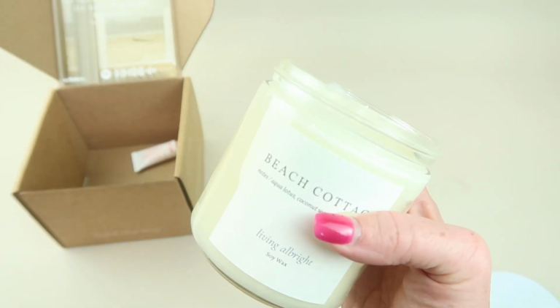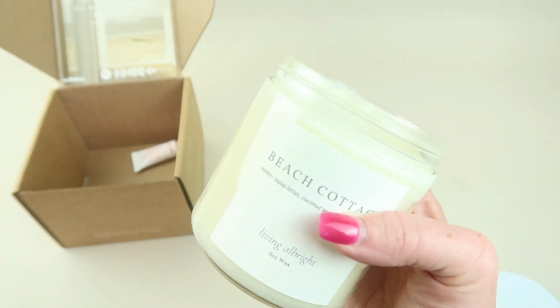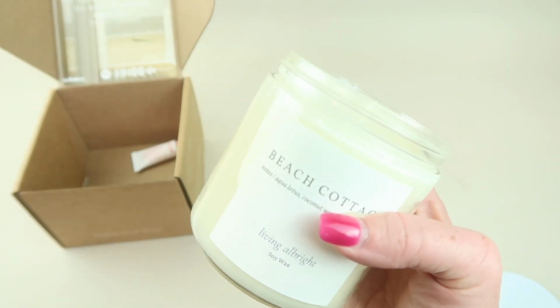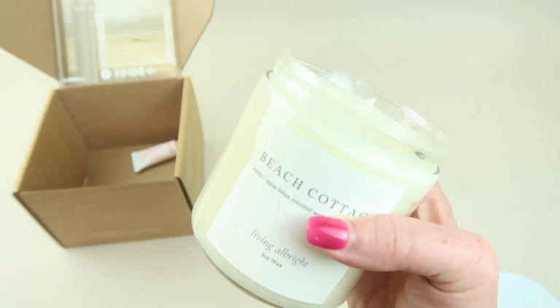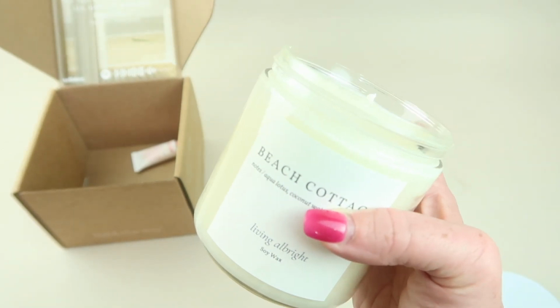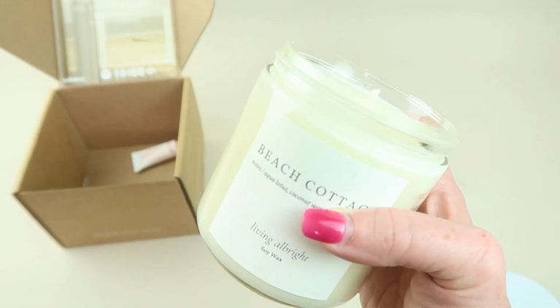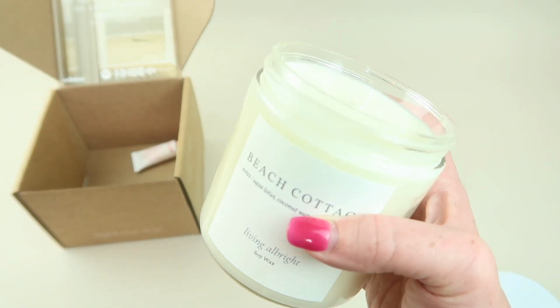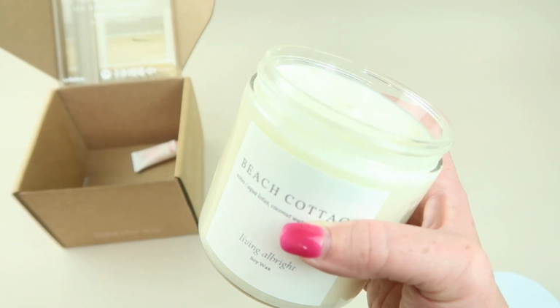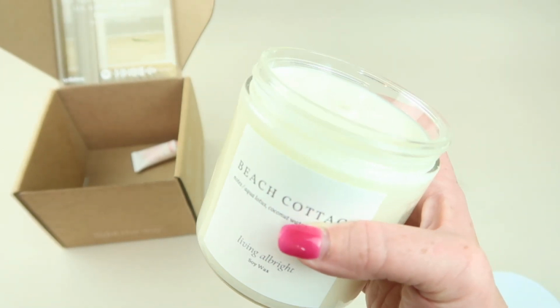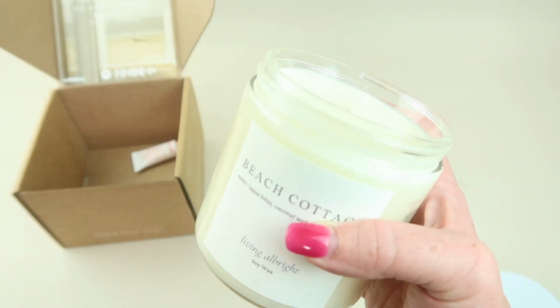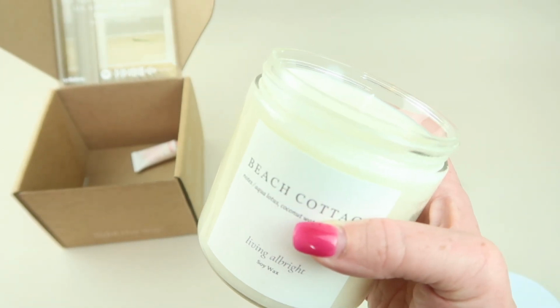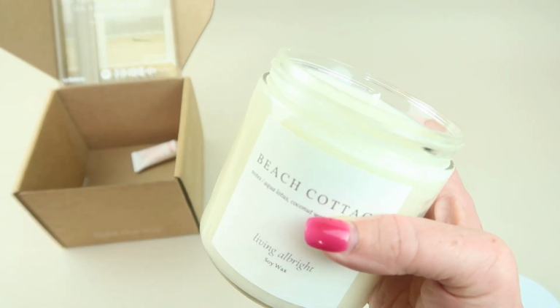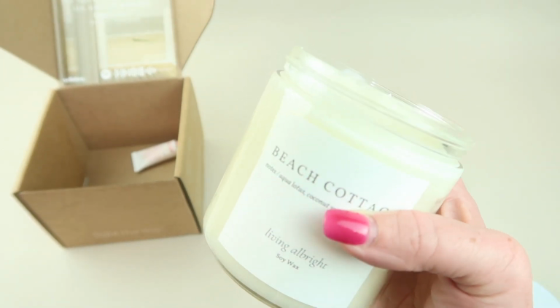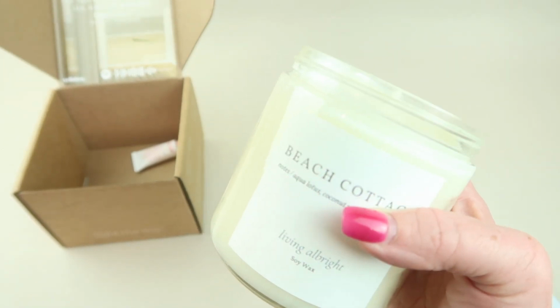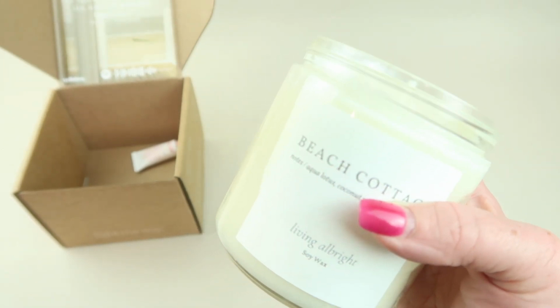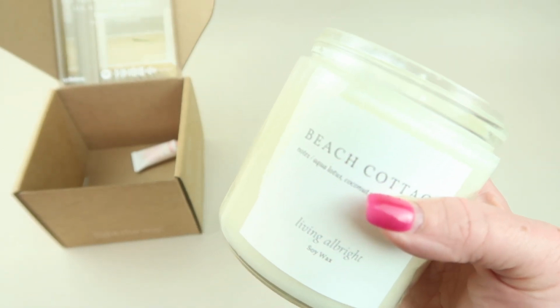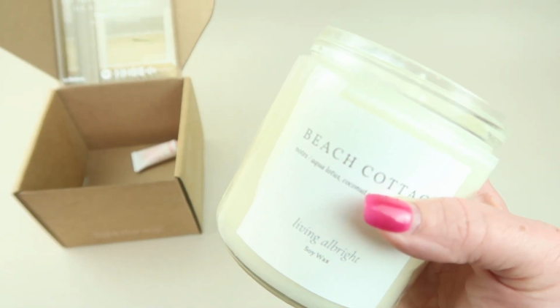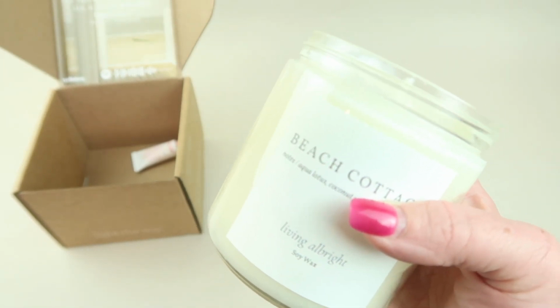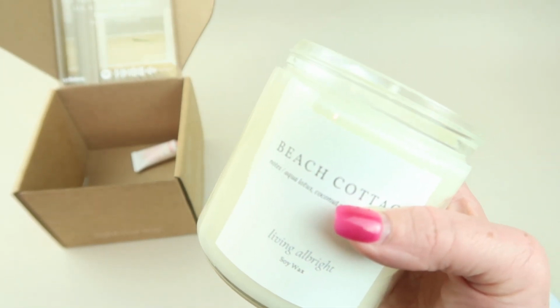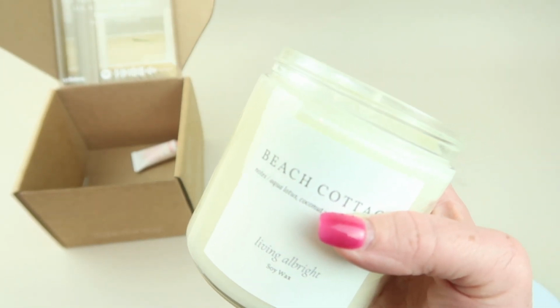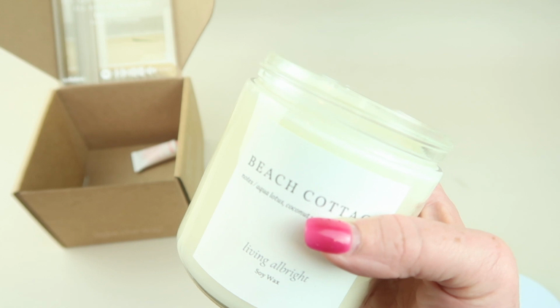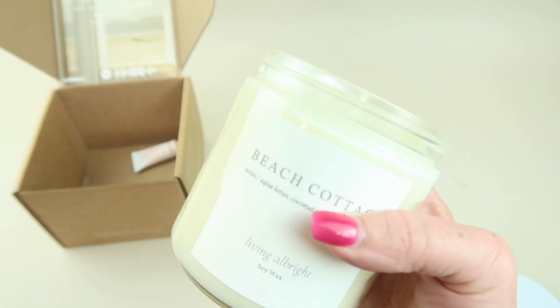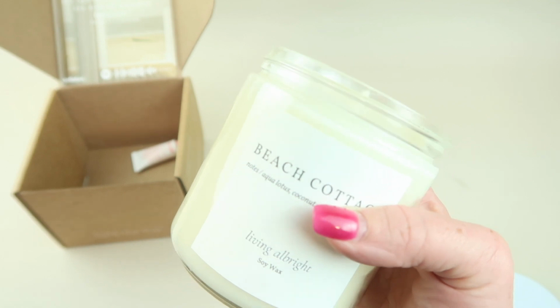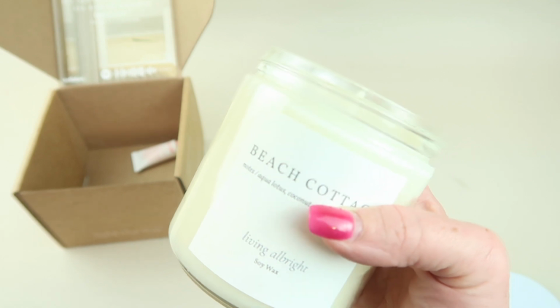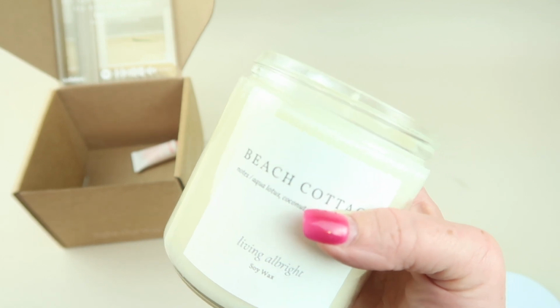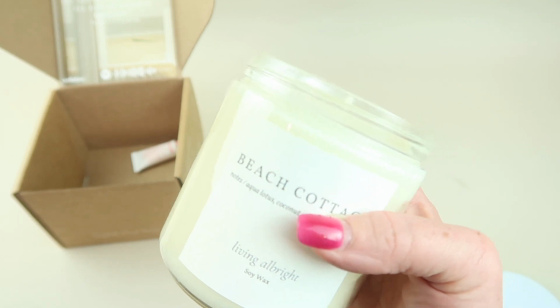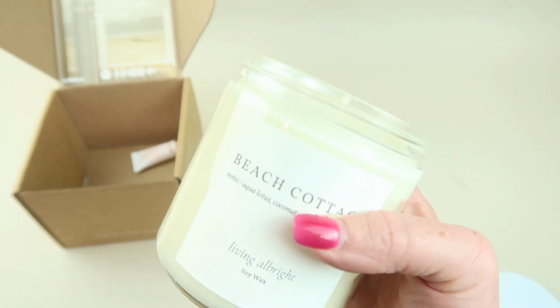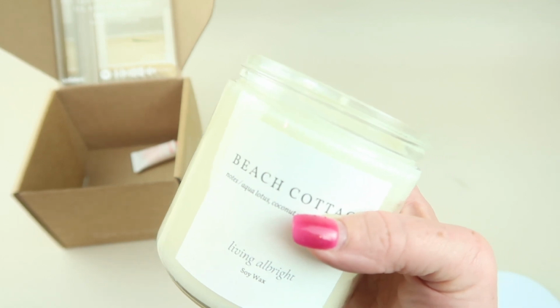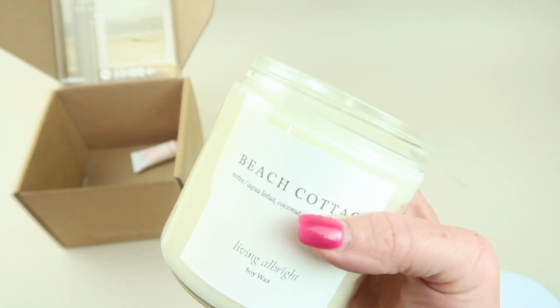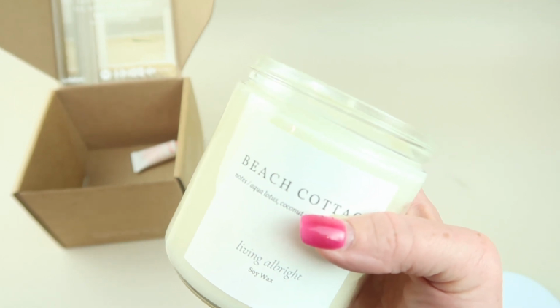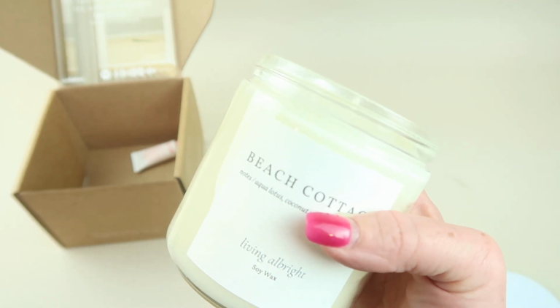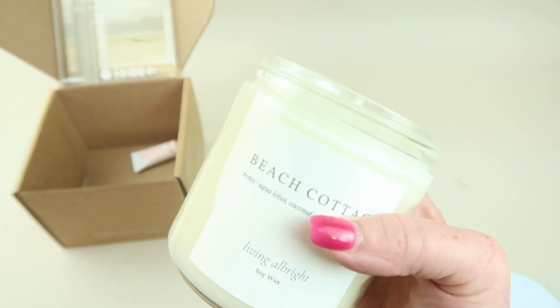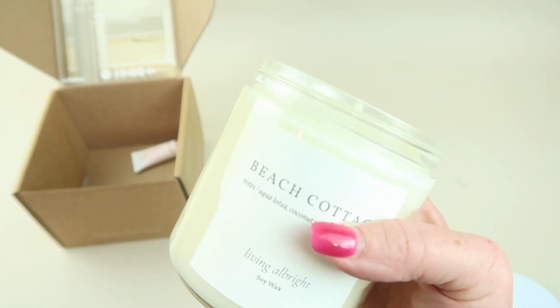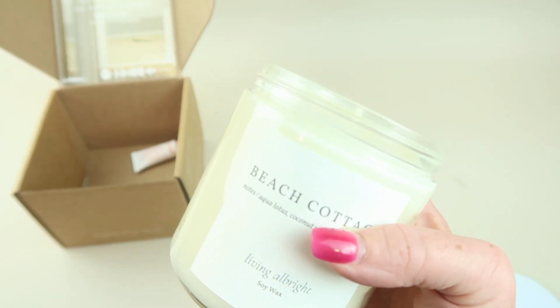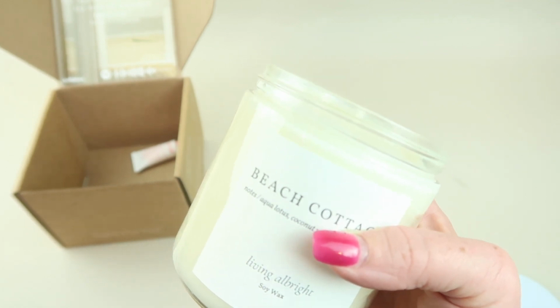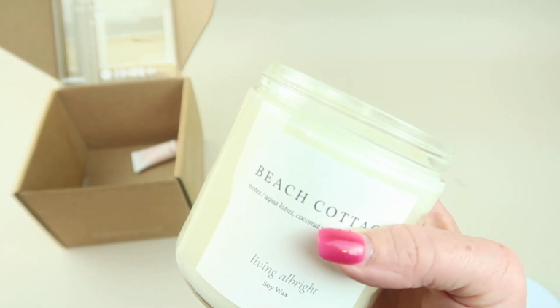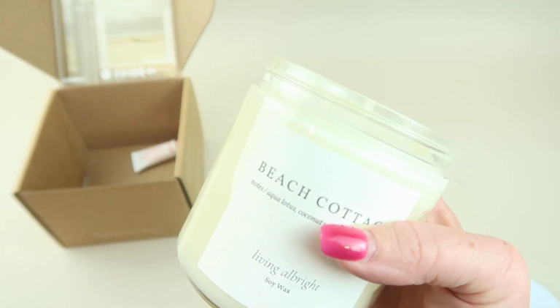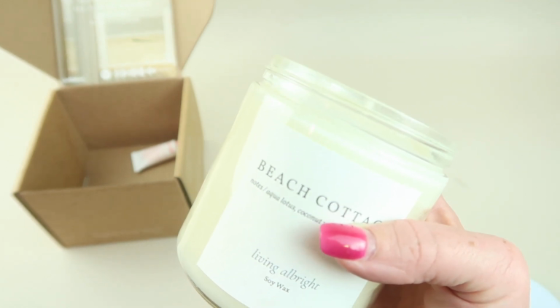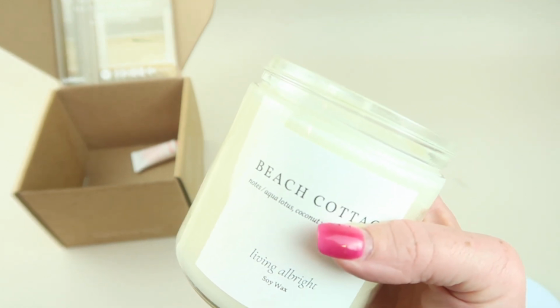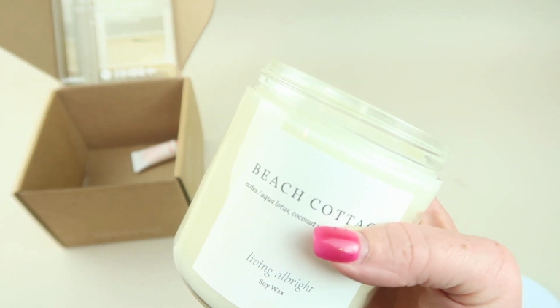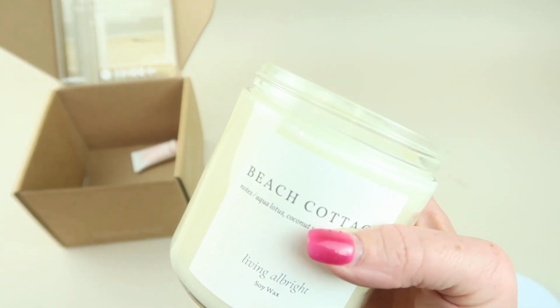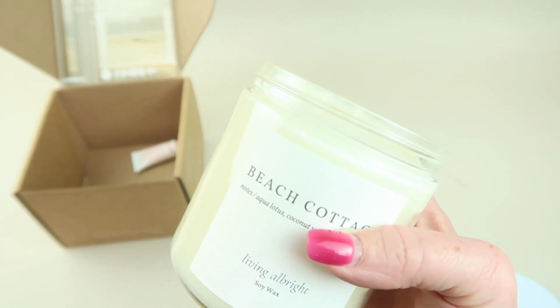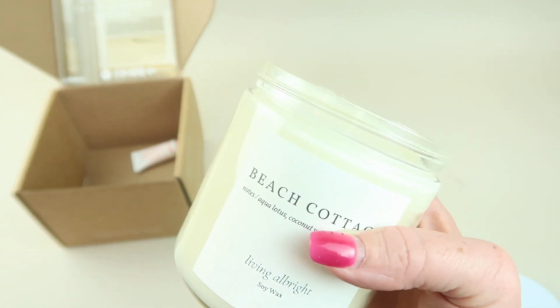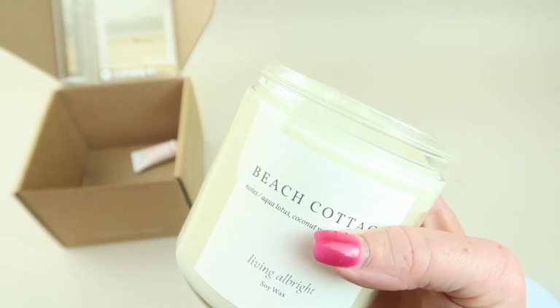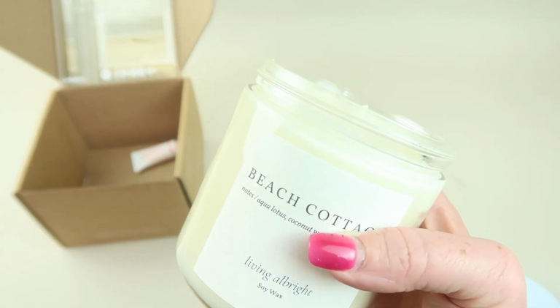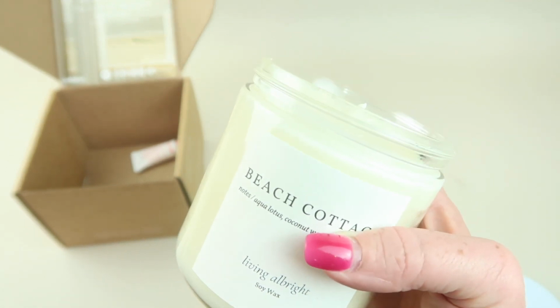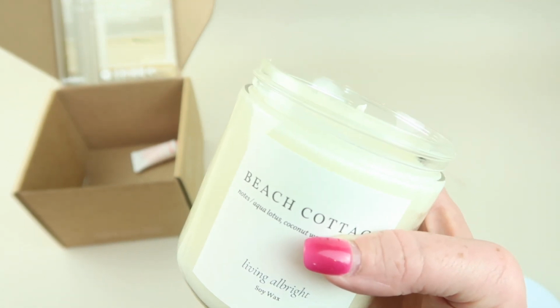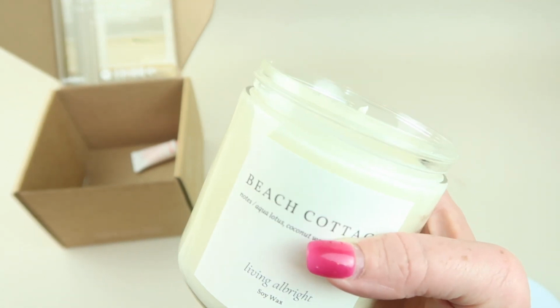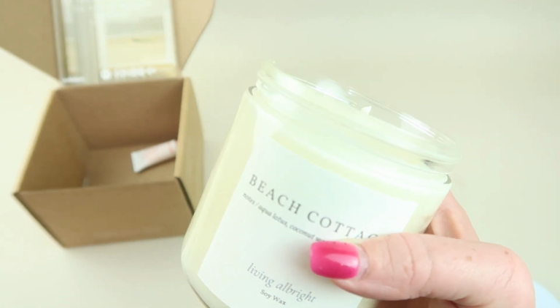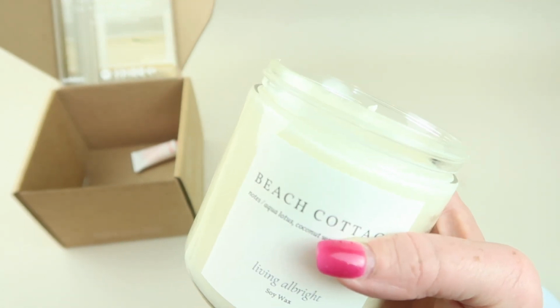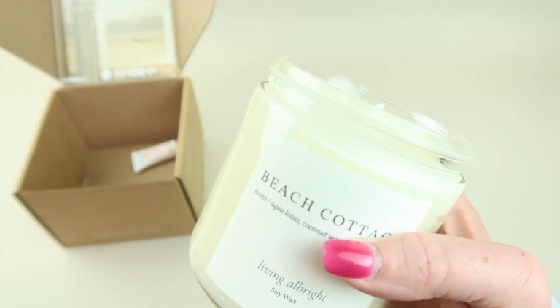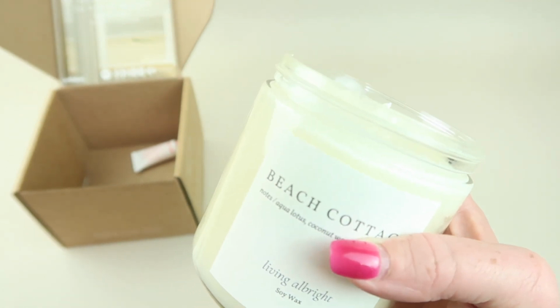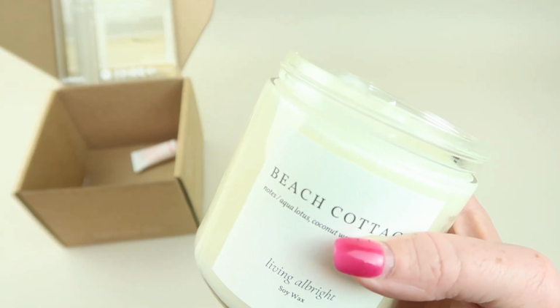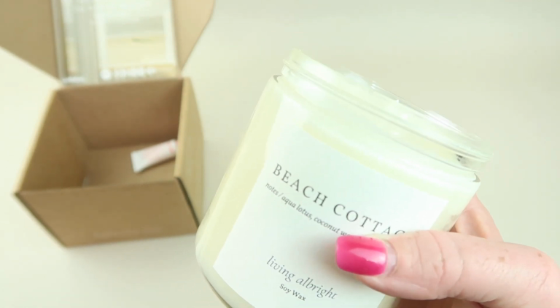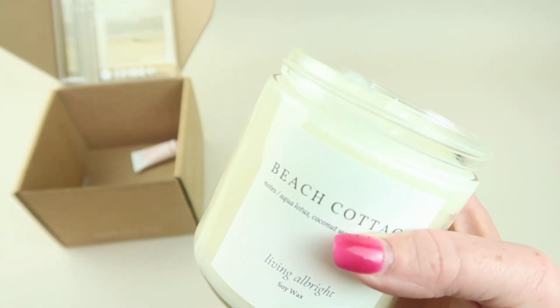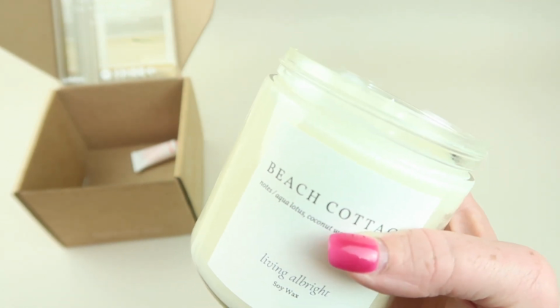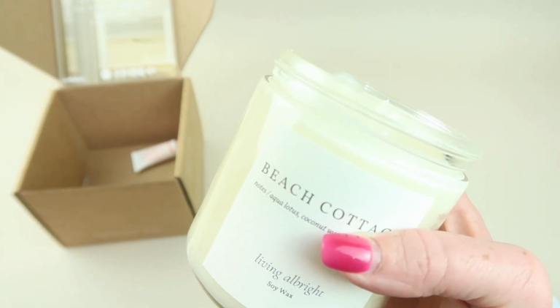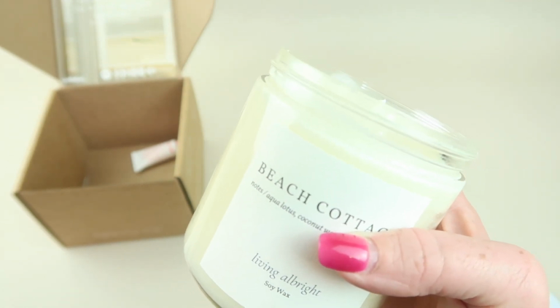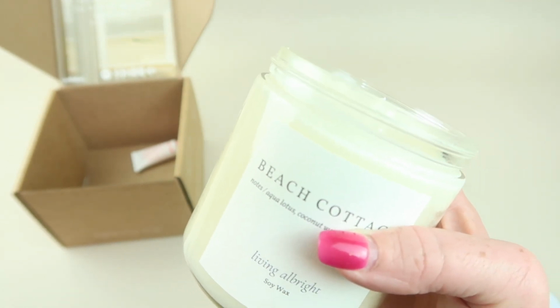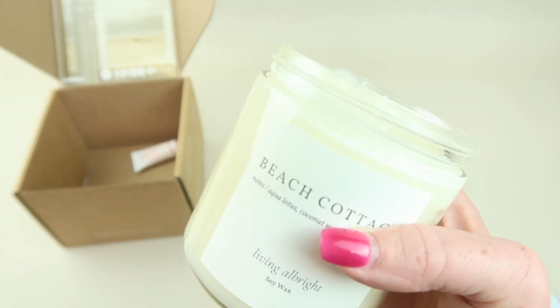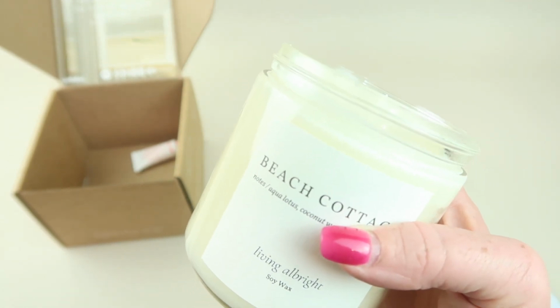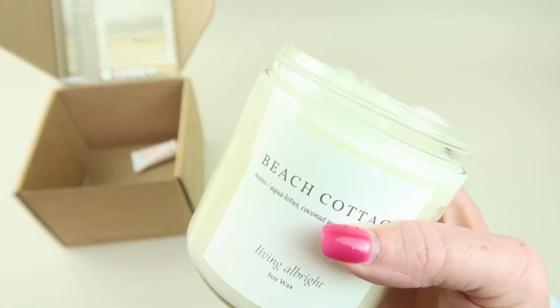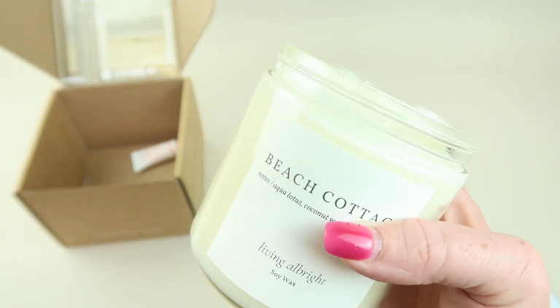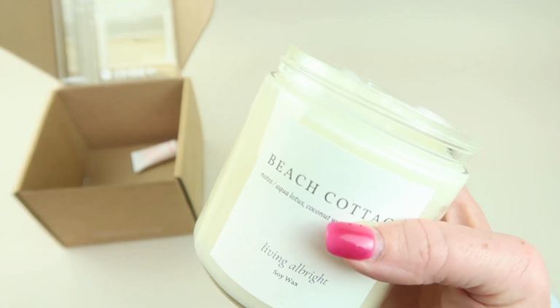I do like the beach scent — I just got back from the beach, so this is great. I can mentally take myself back there.